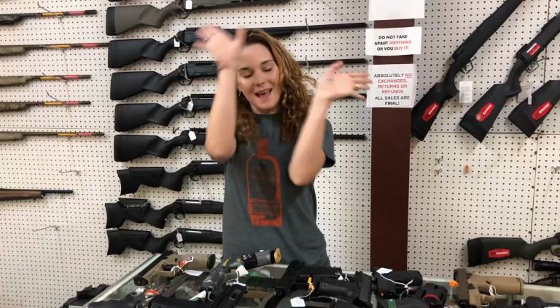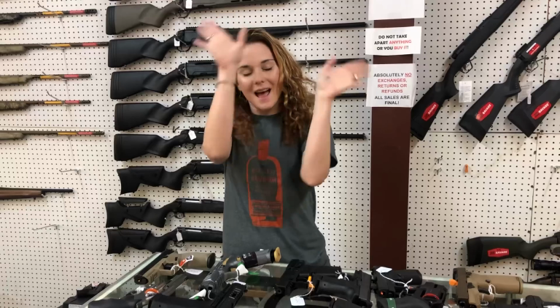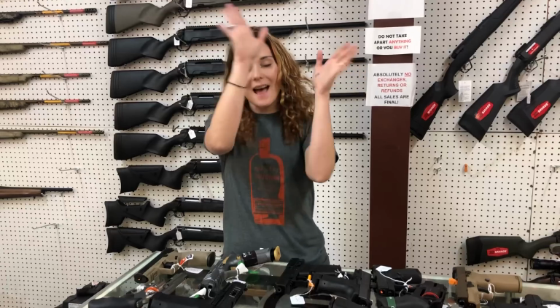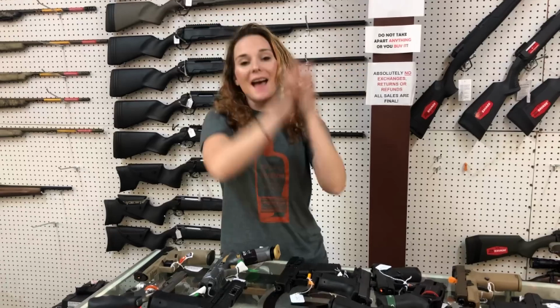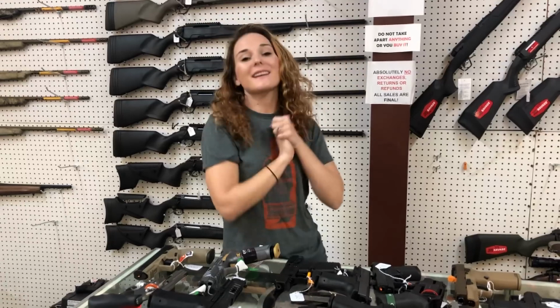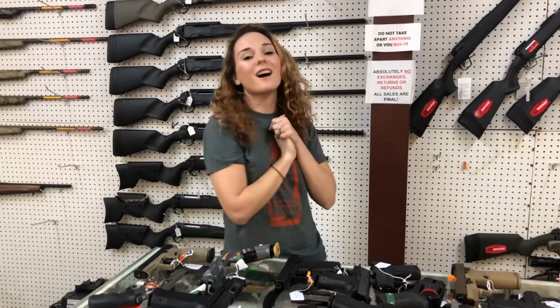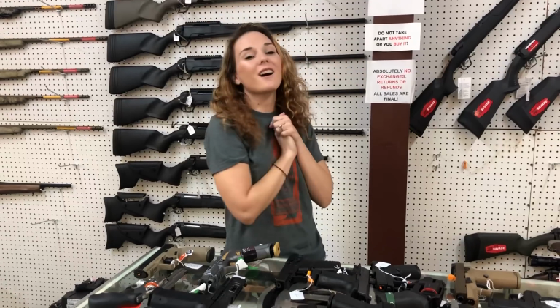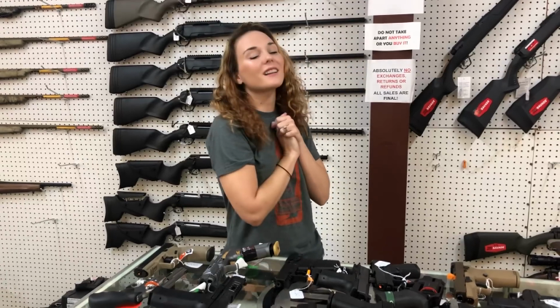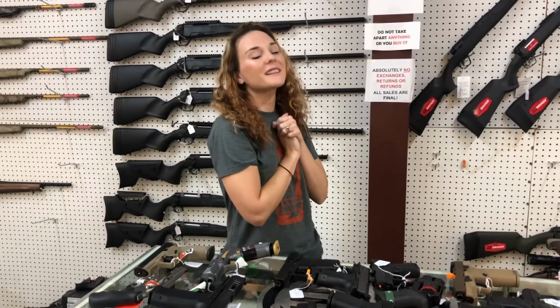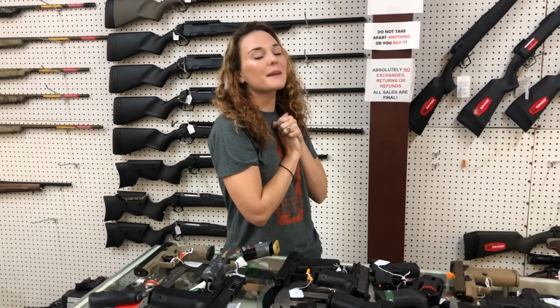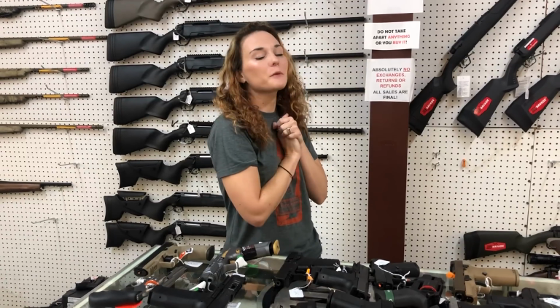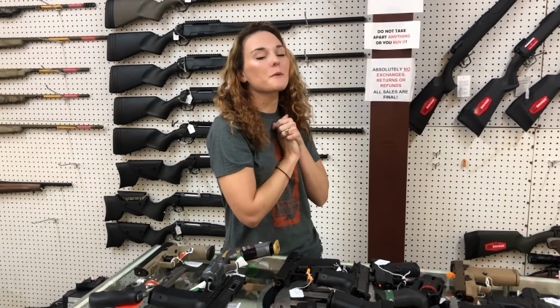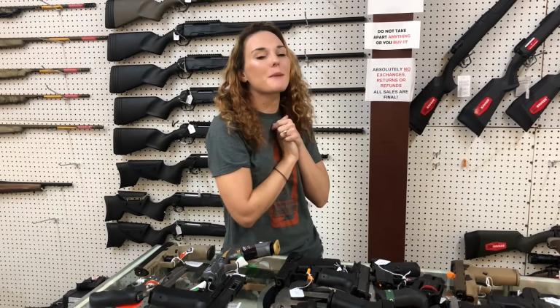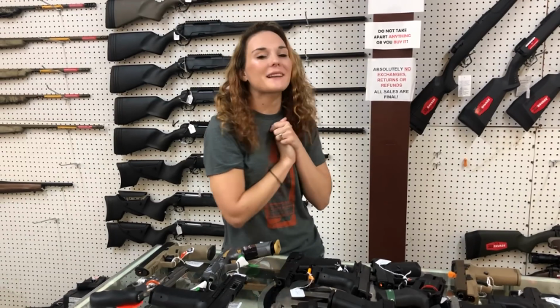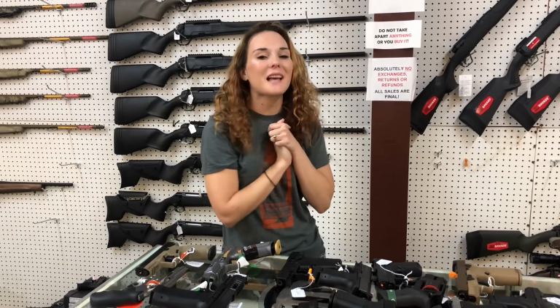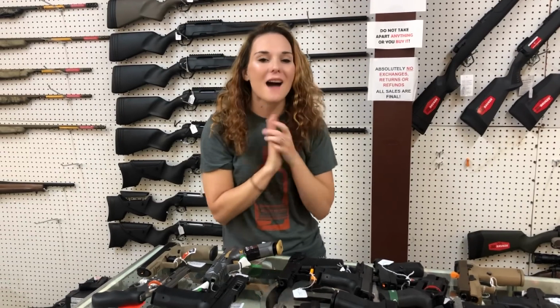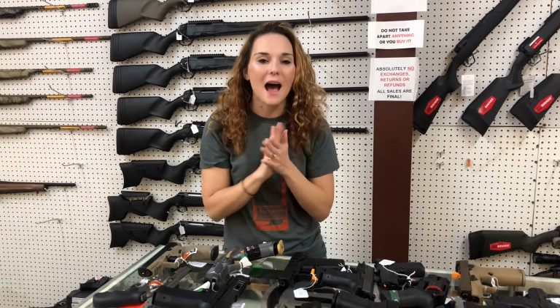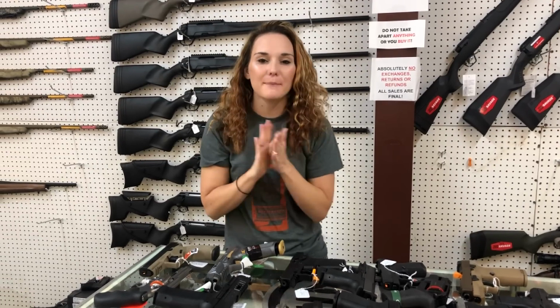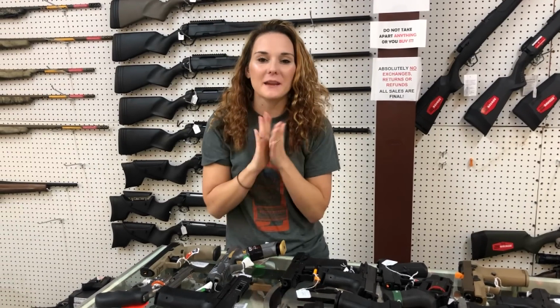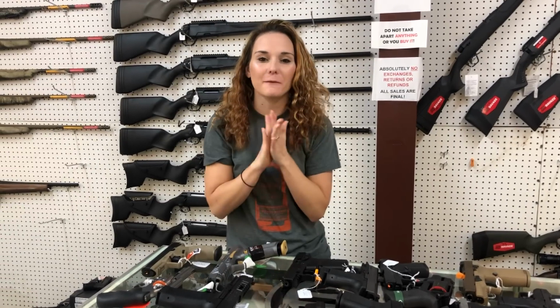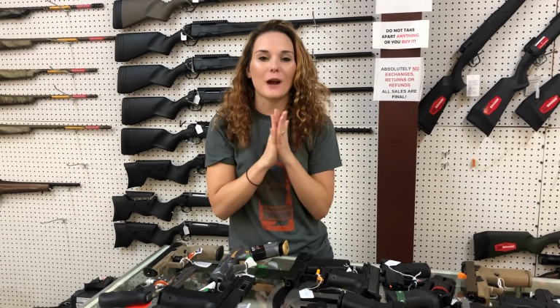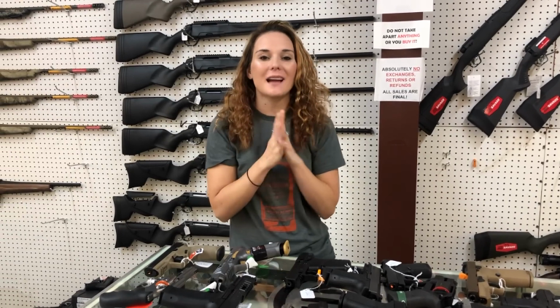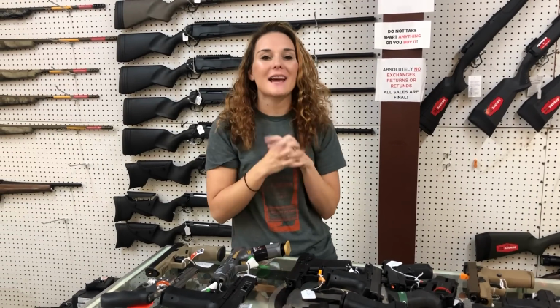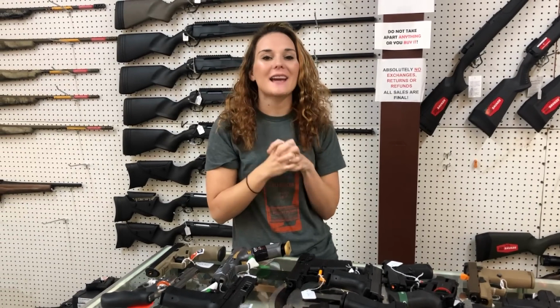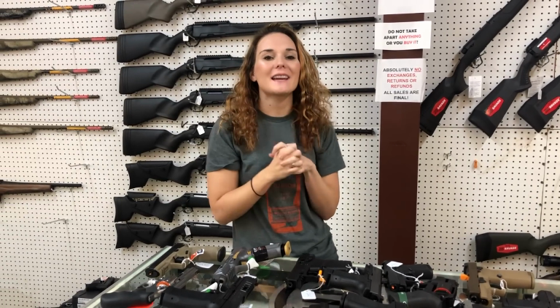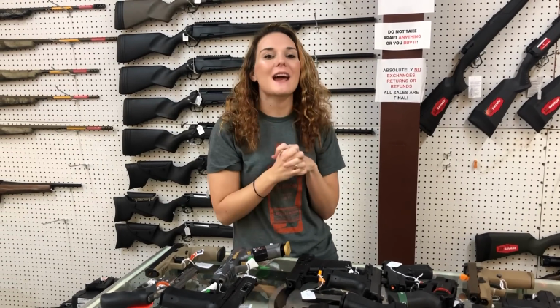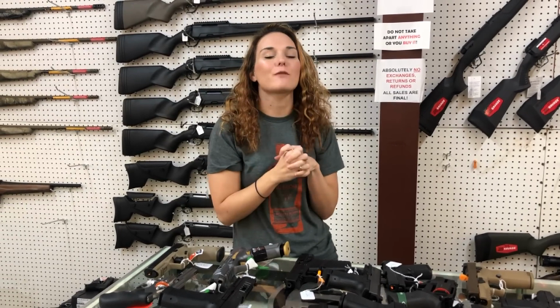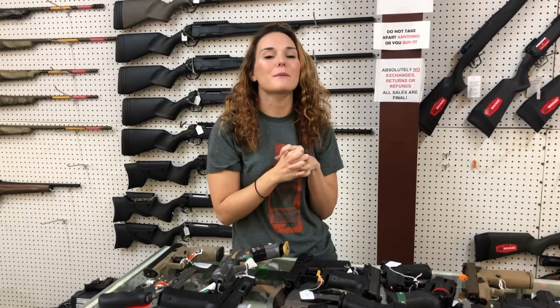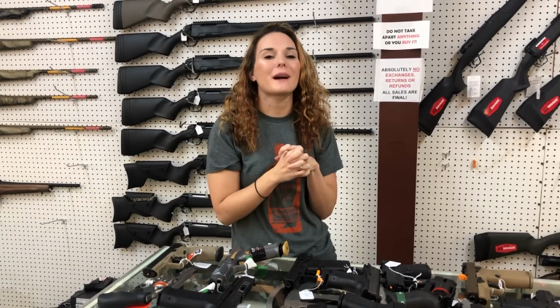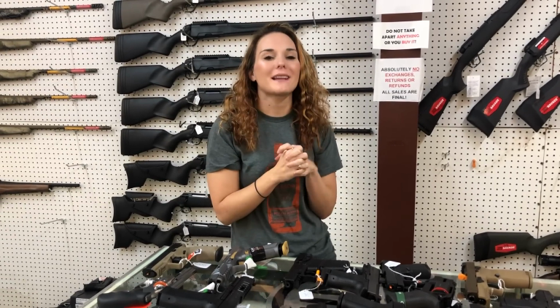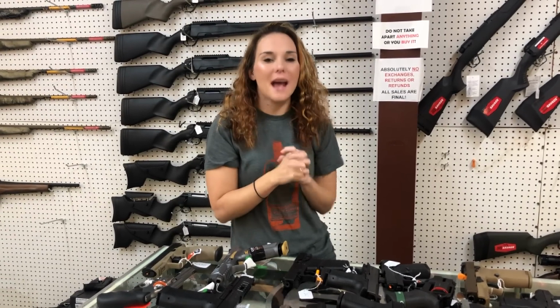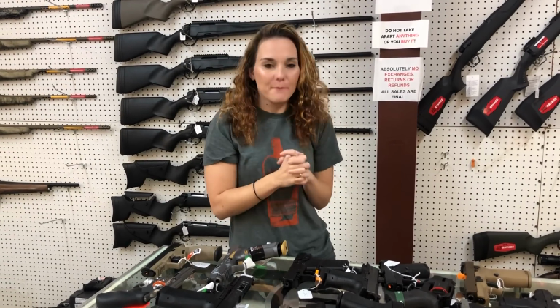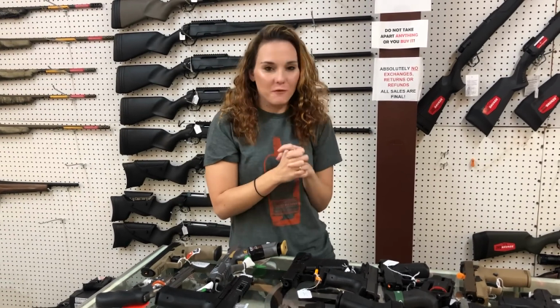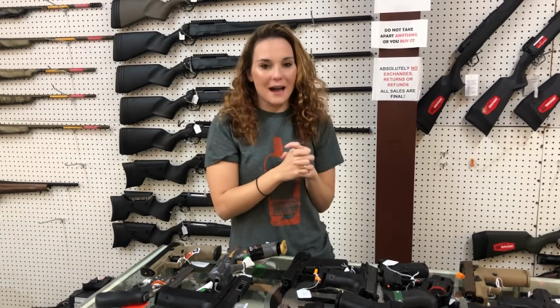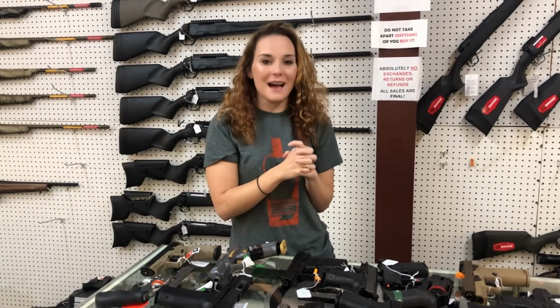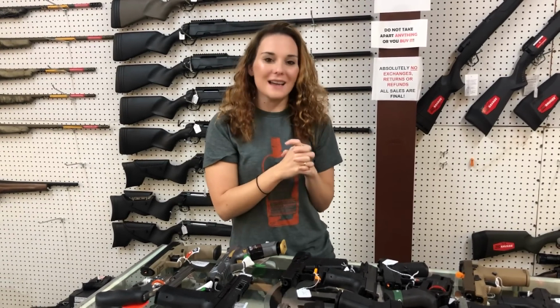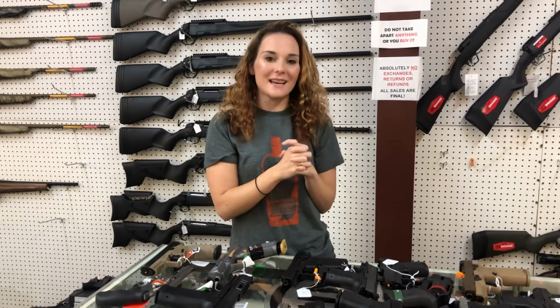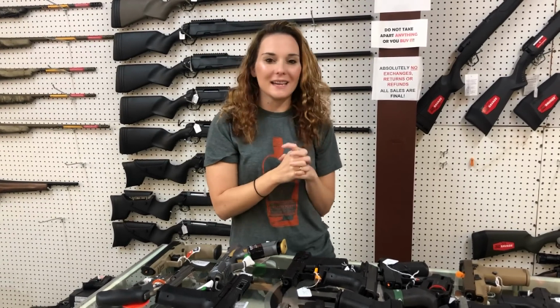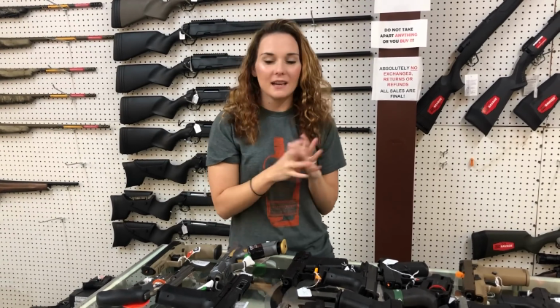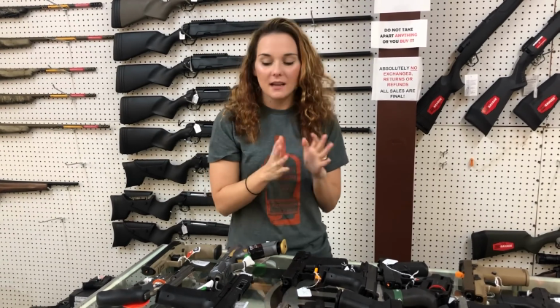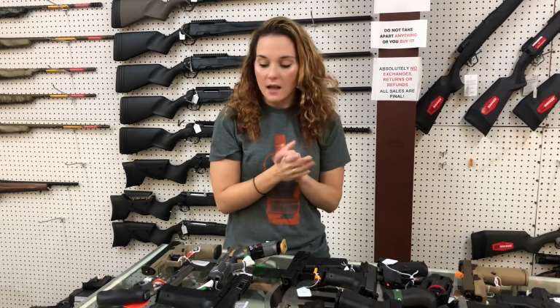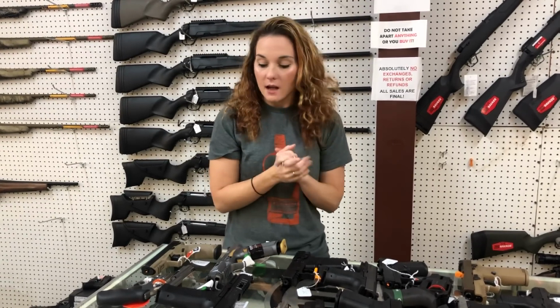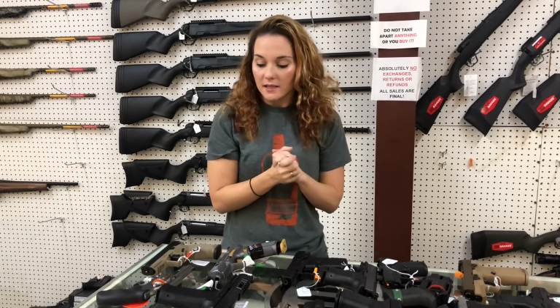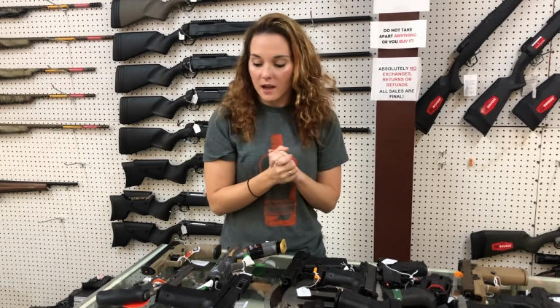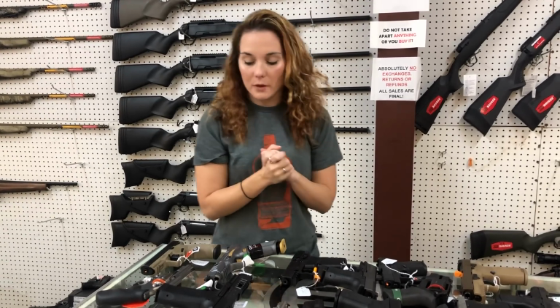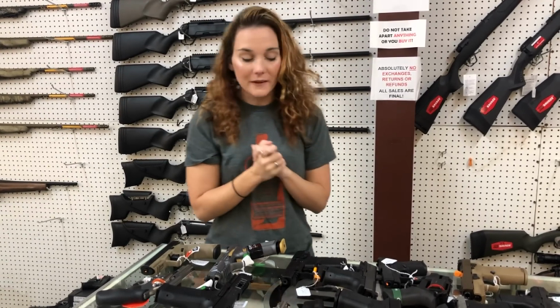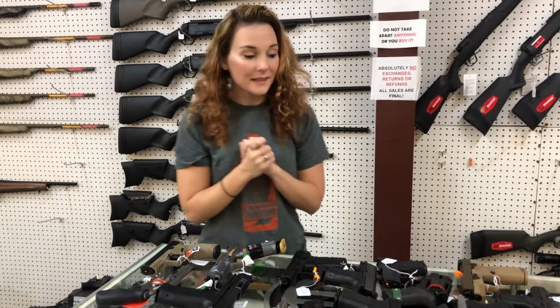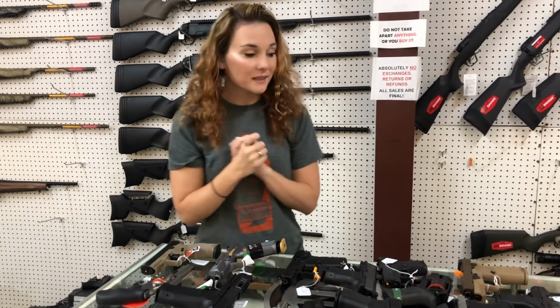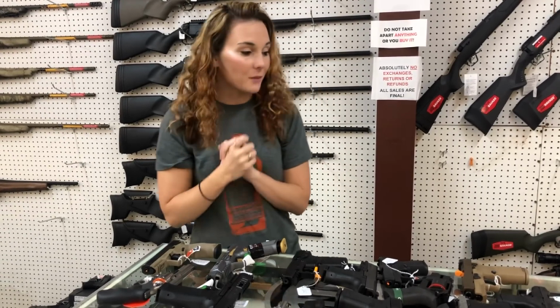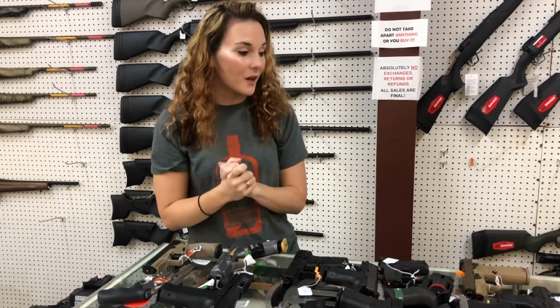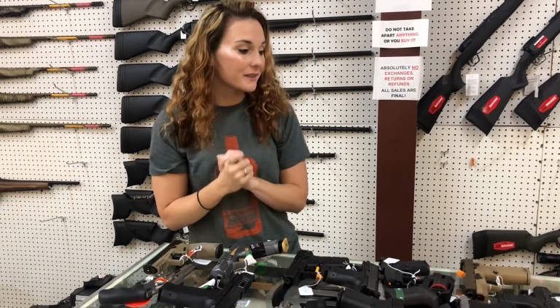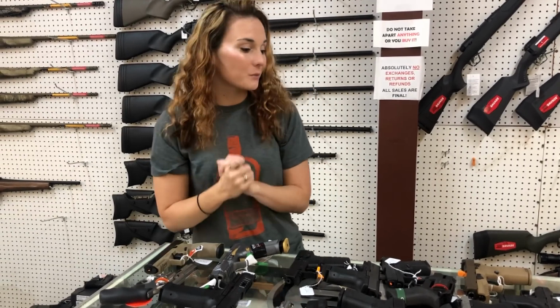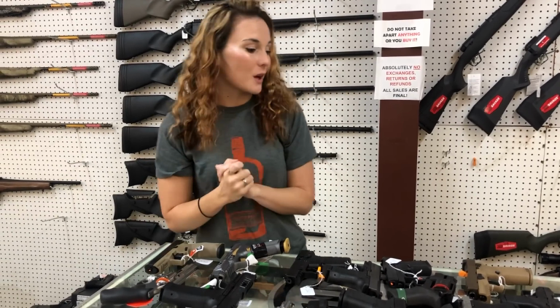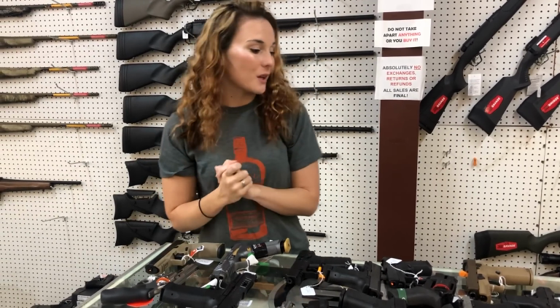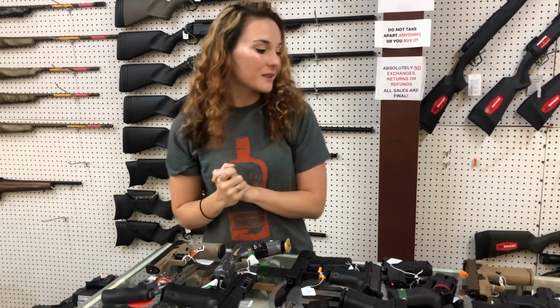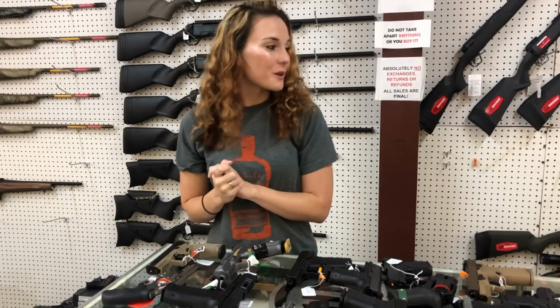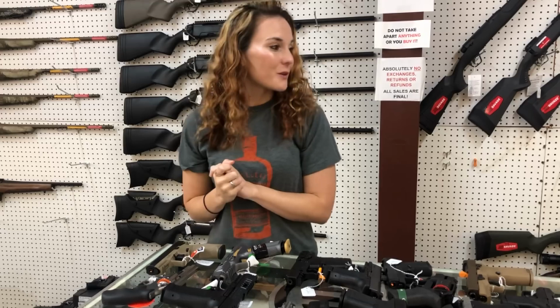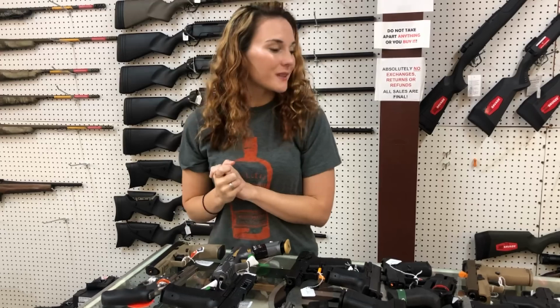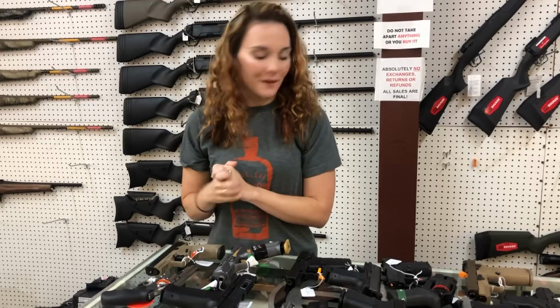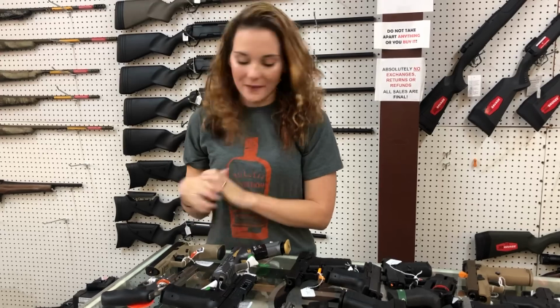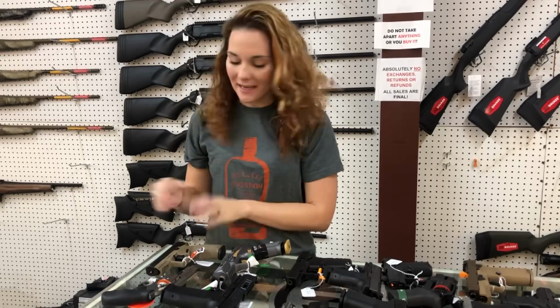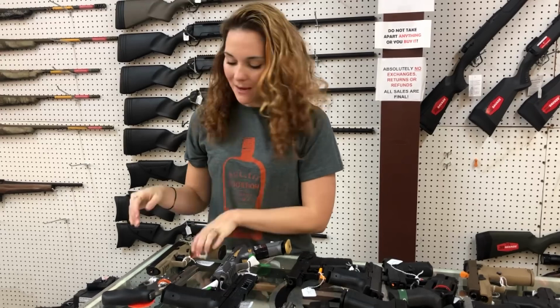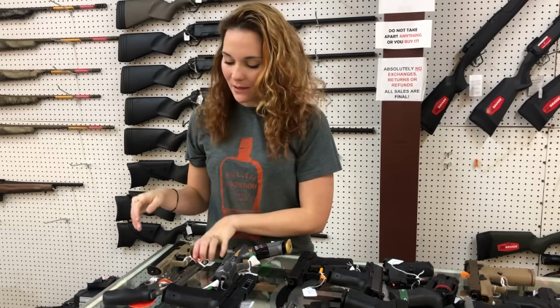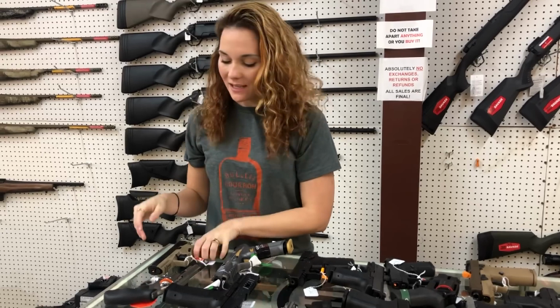Hey y'all, it's Amber from Exile. Happy Friday, everybody. Y'all, we've got some awesome, awesome new stuff that came in.